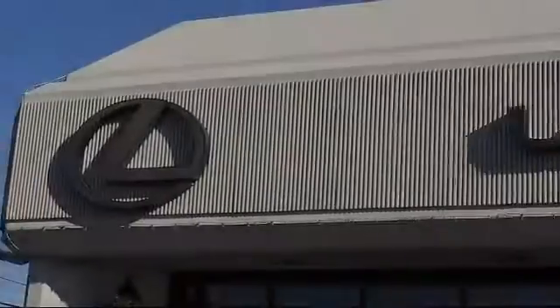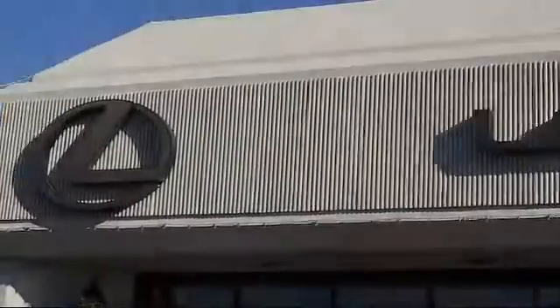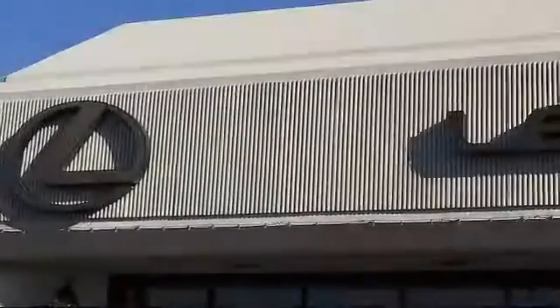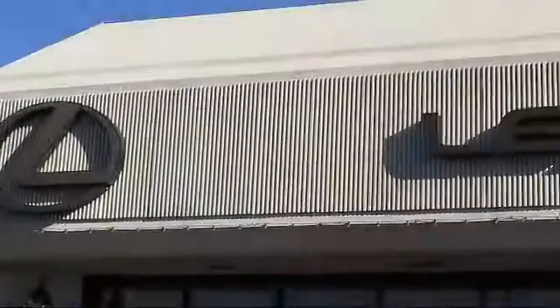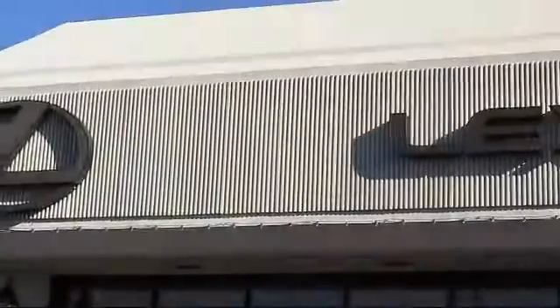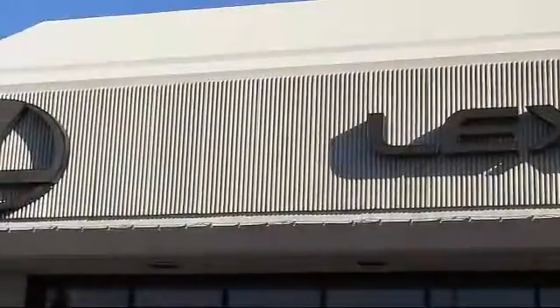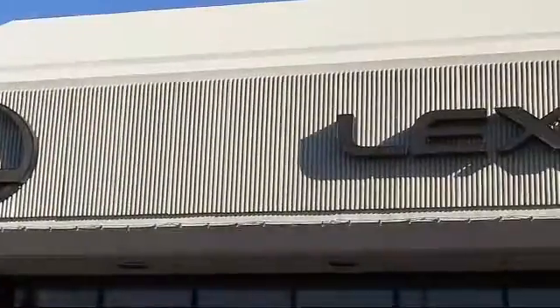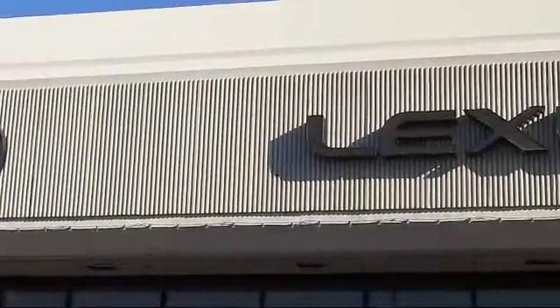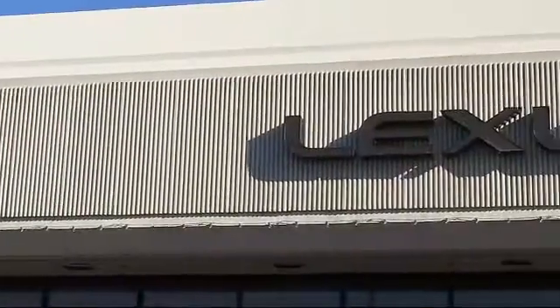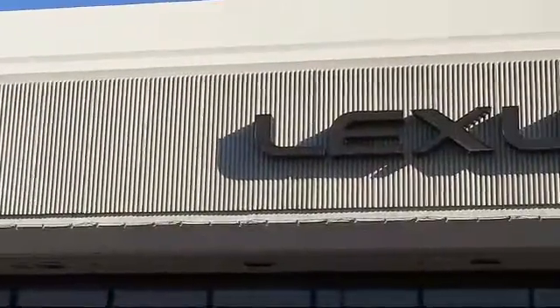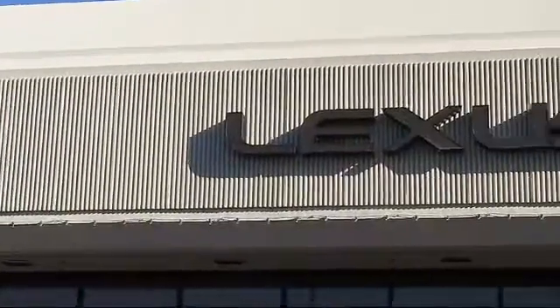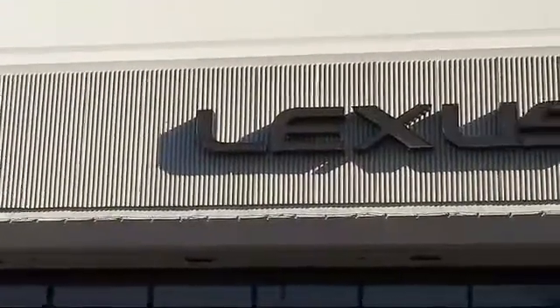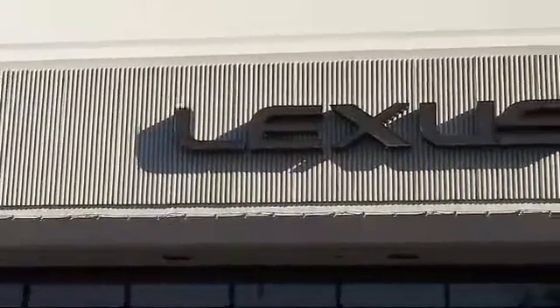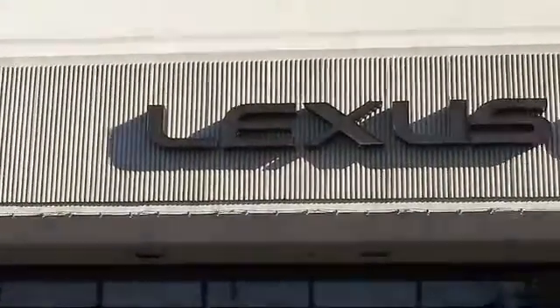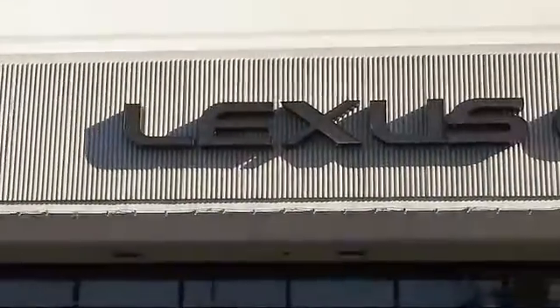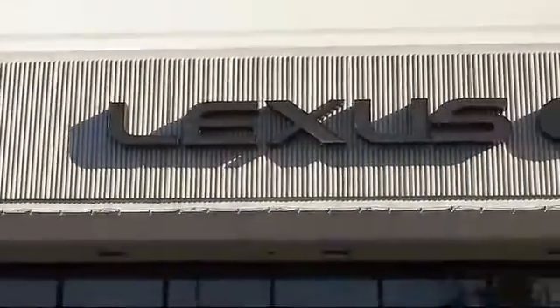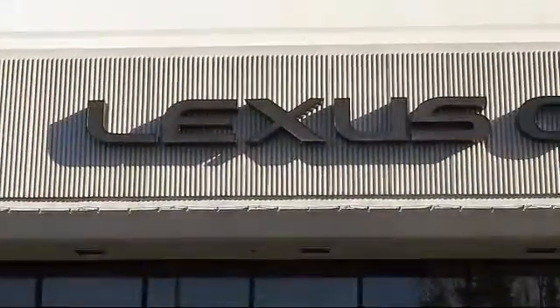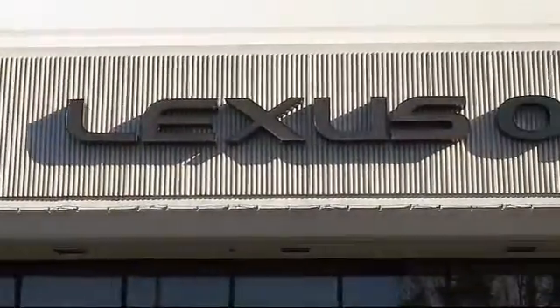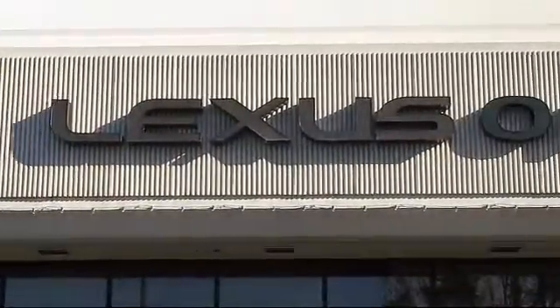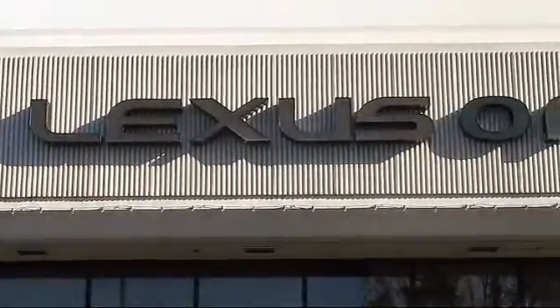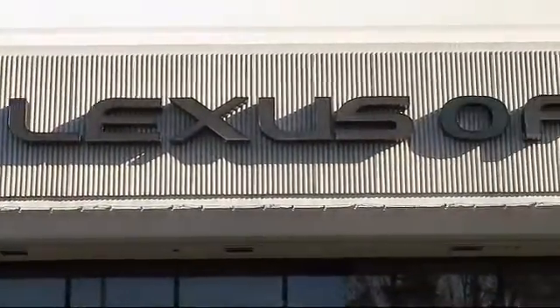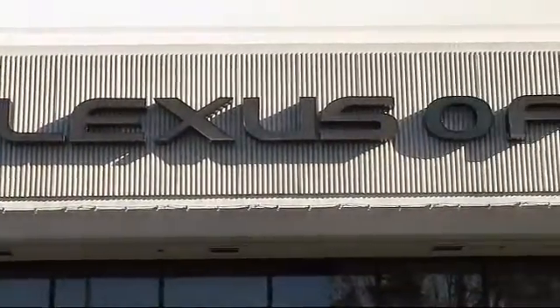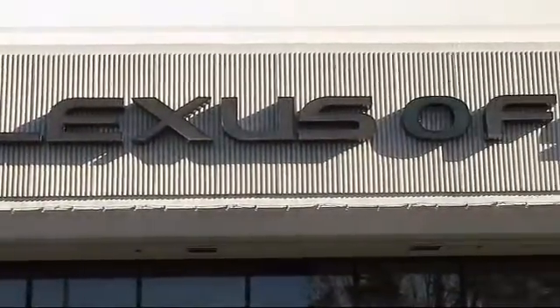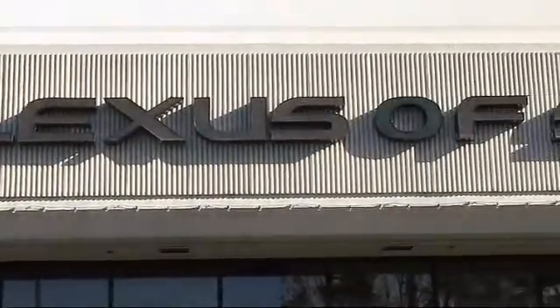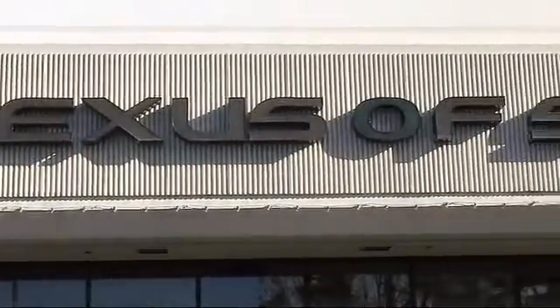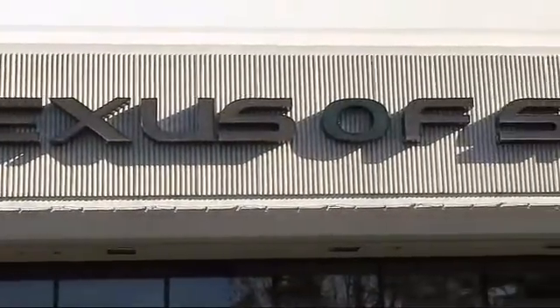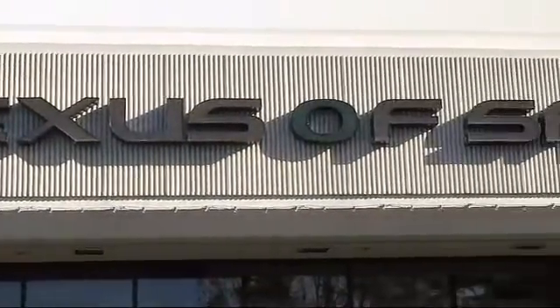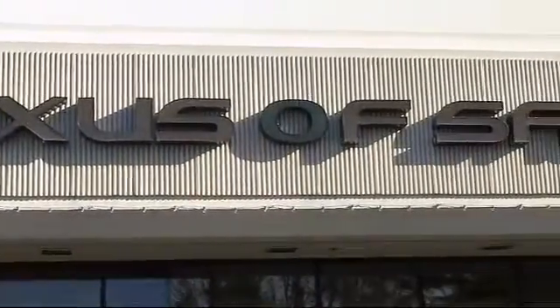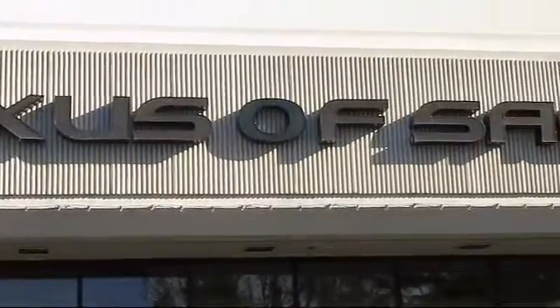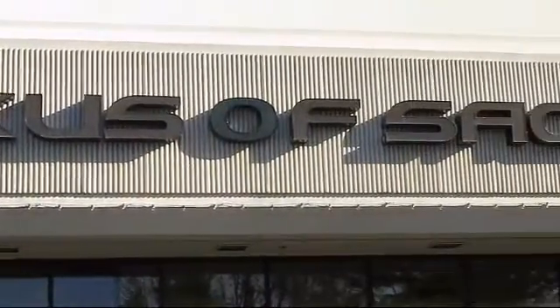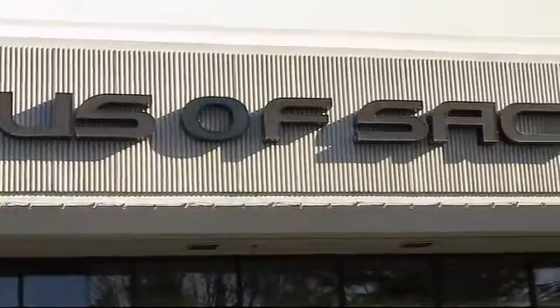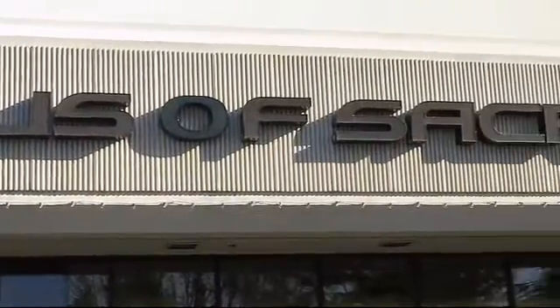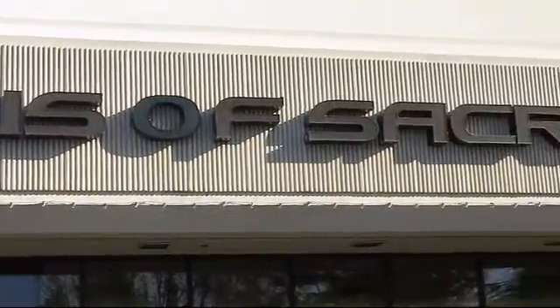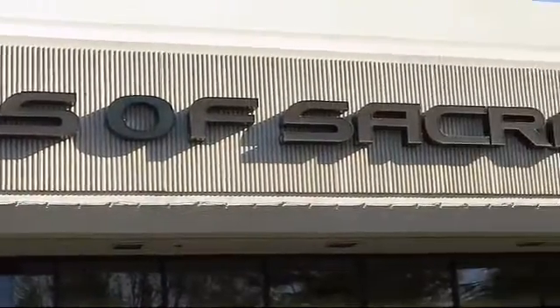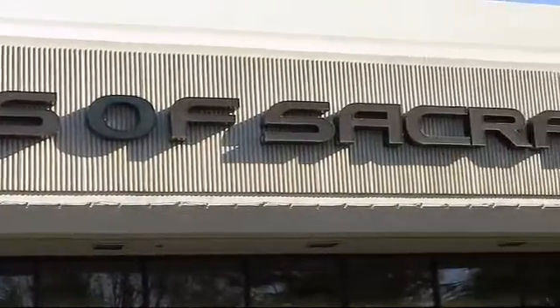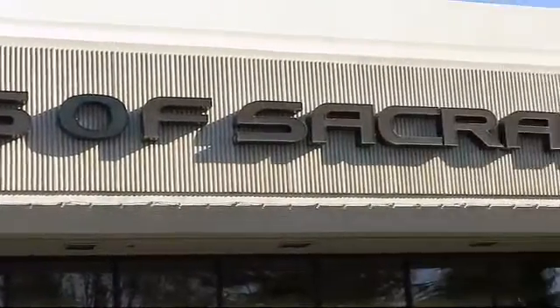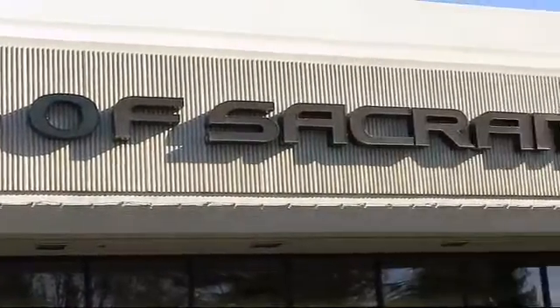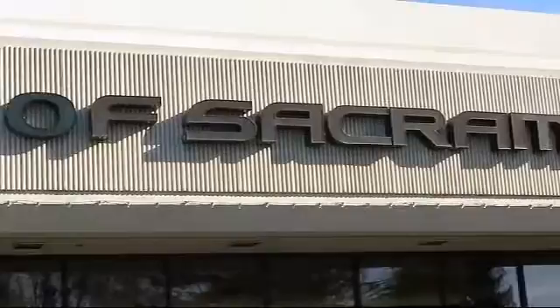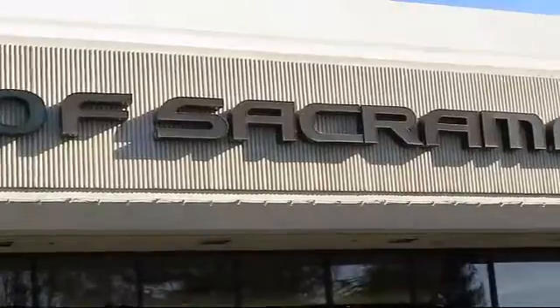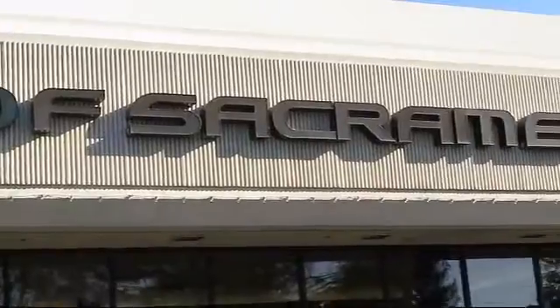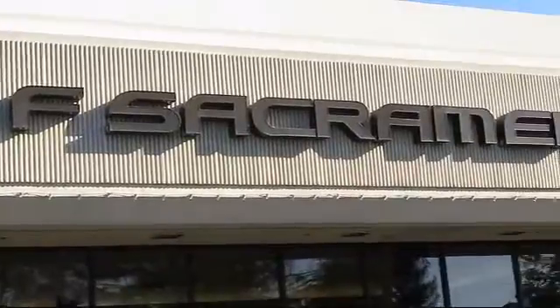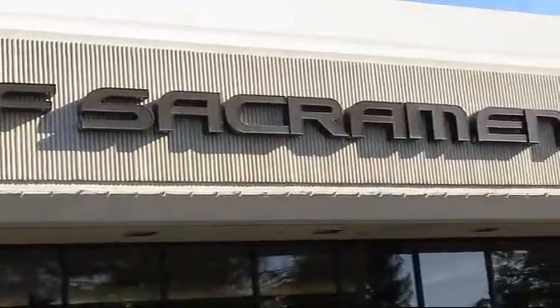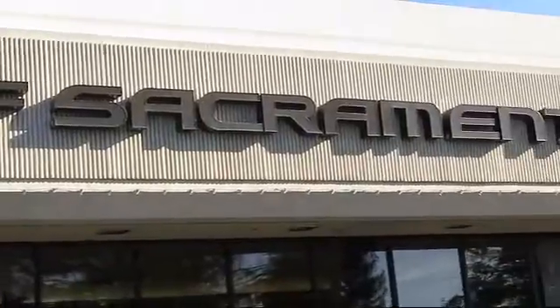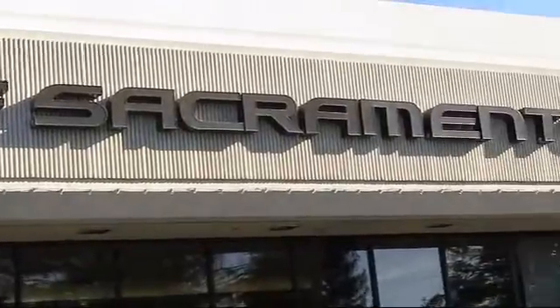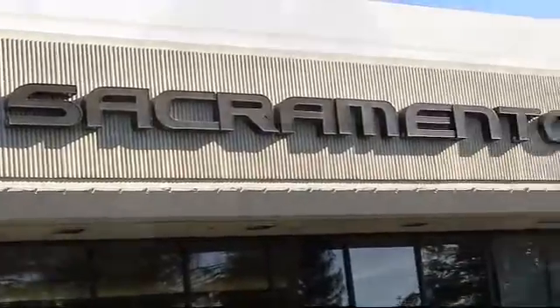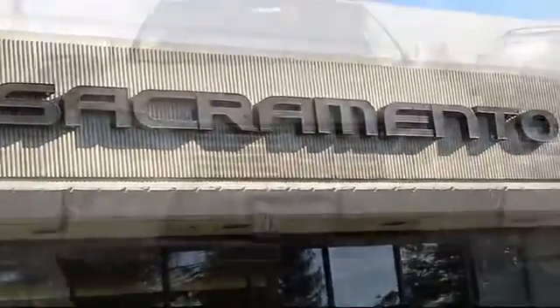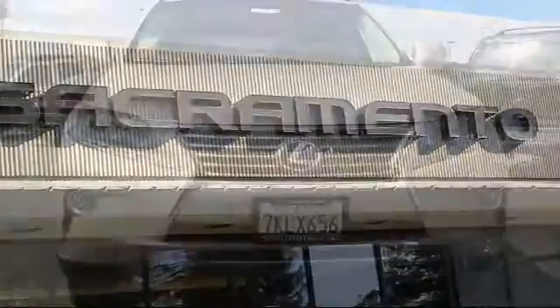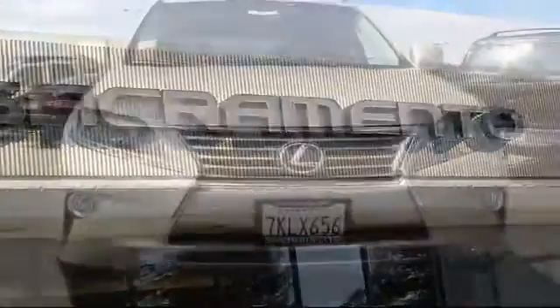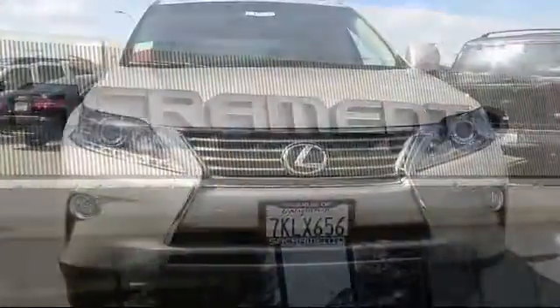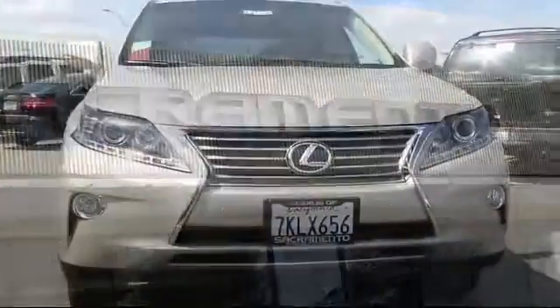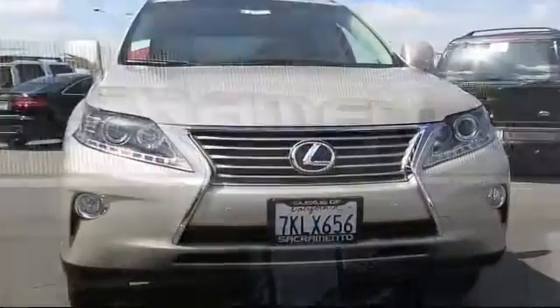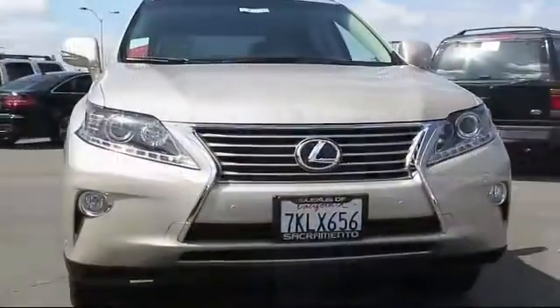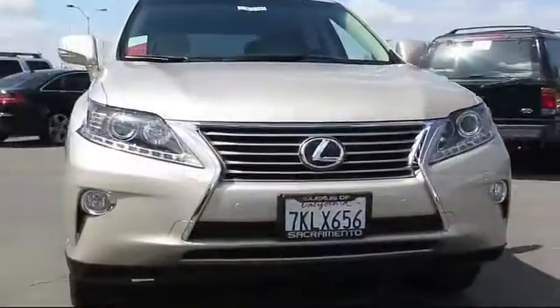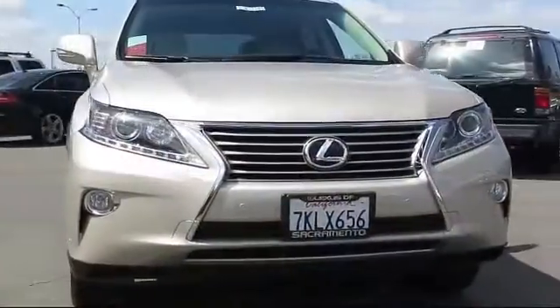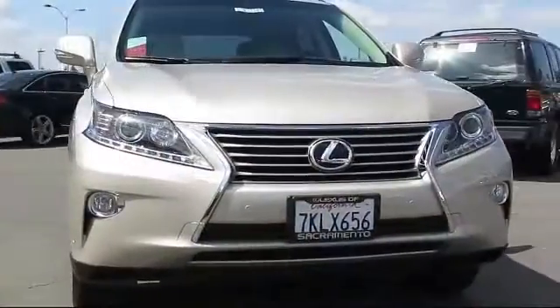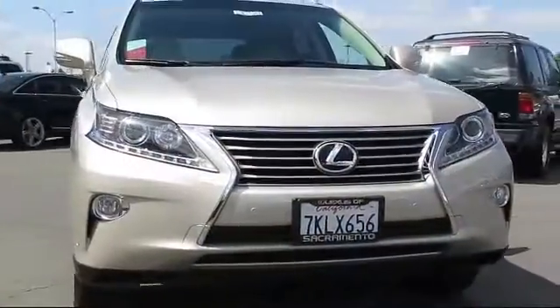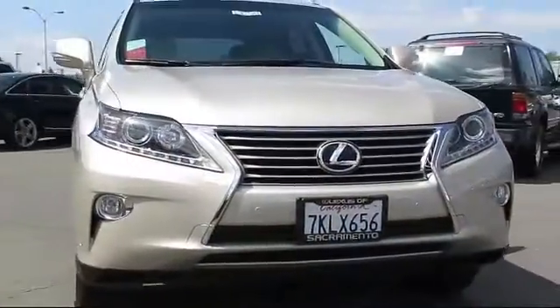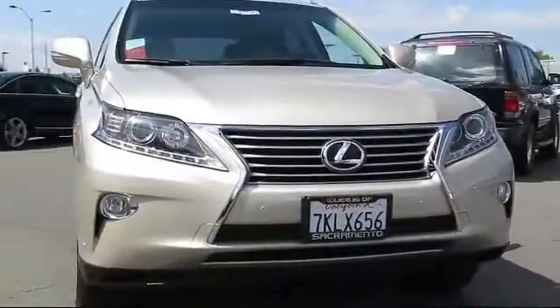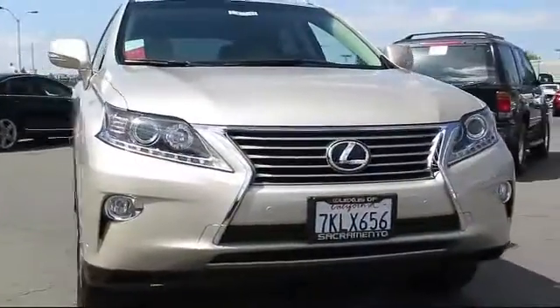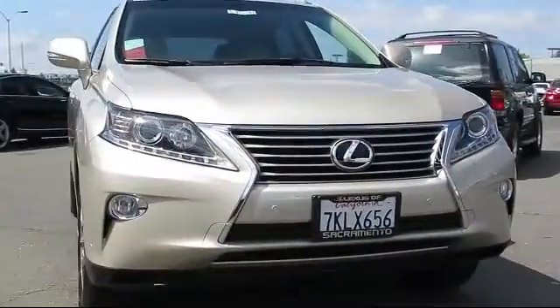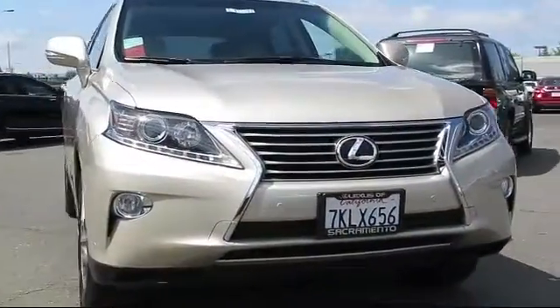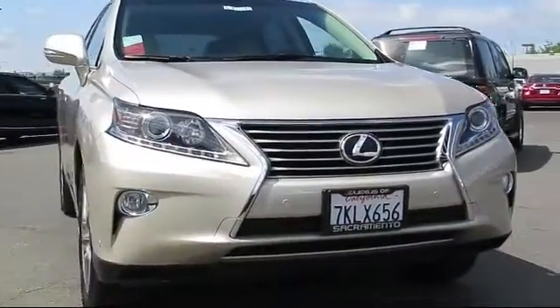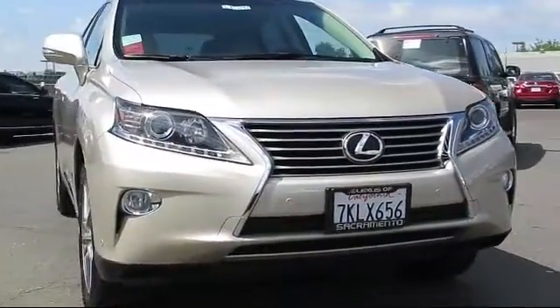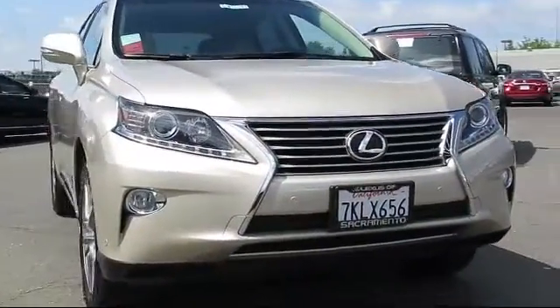Welcome to Lexus of Sacramento, the area's premier Lexus dealer, and here's a look at another one of our pre-owned vehicles from our terrific selection.